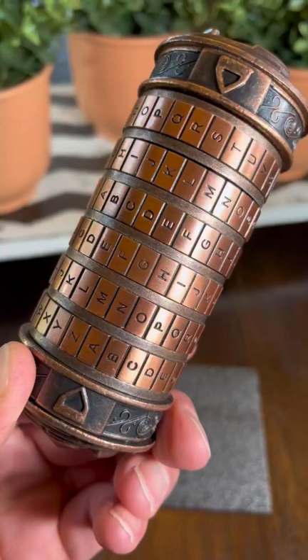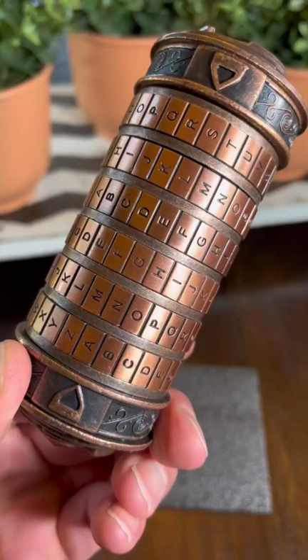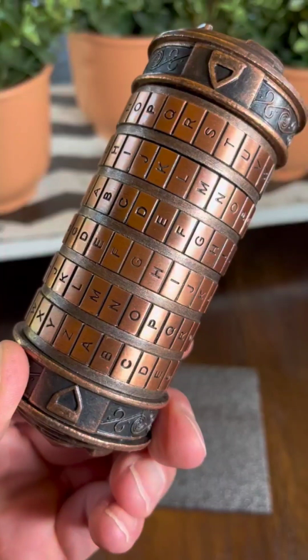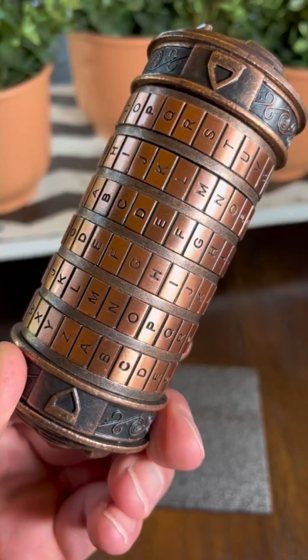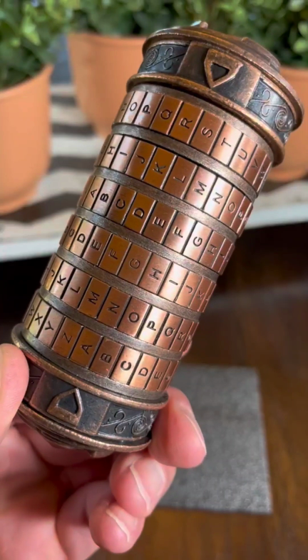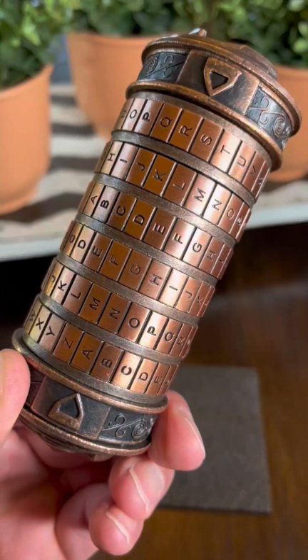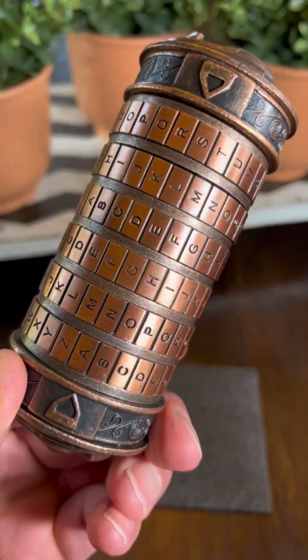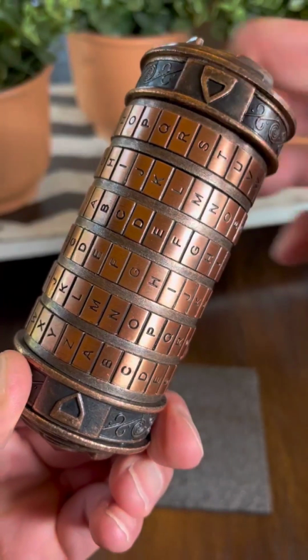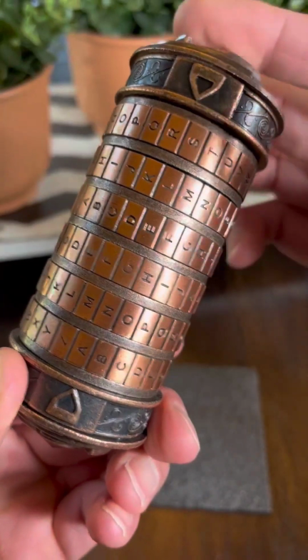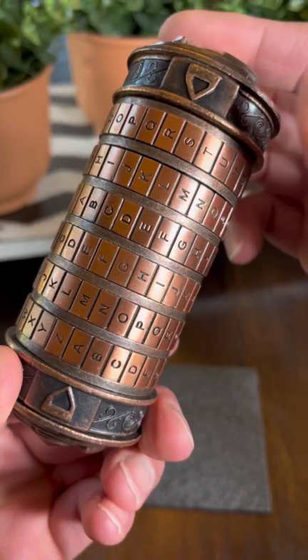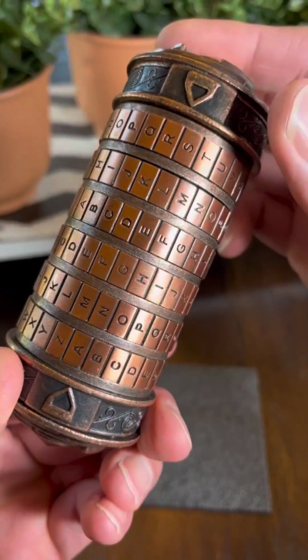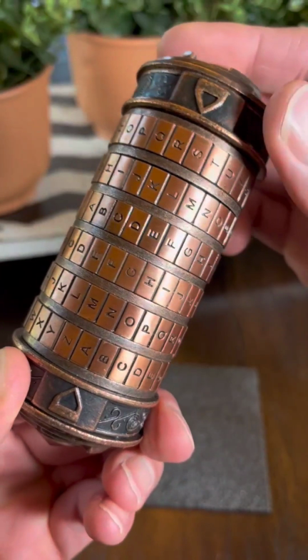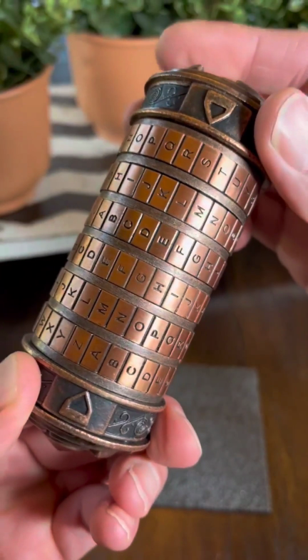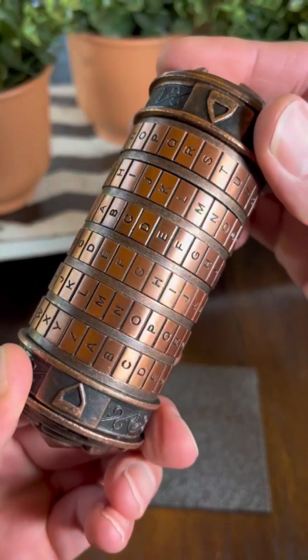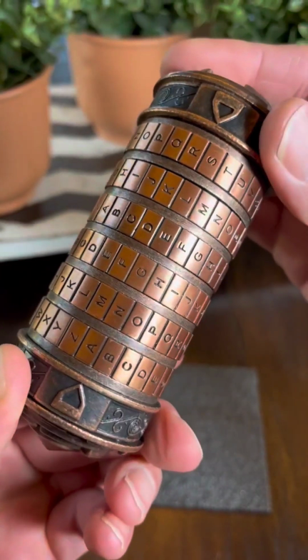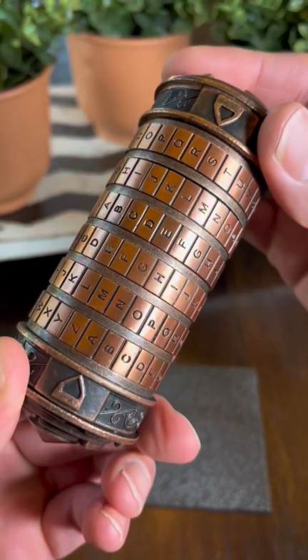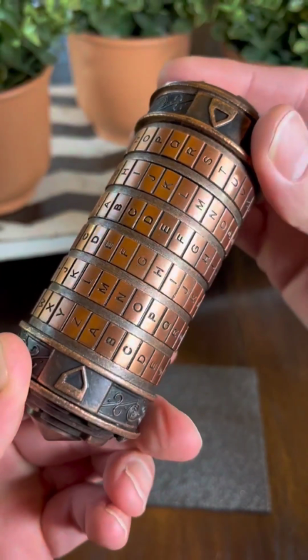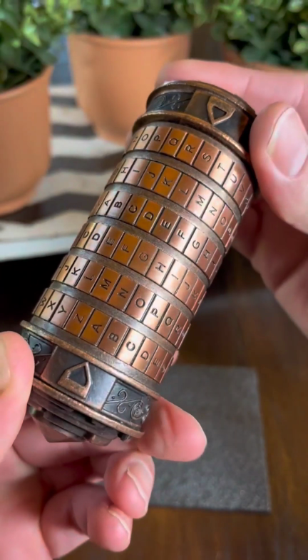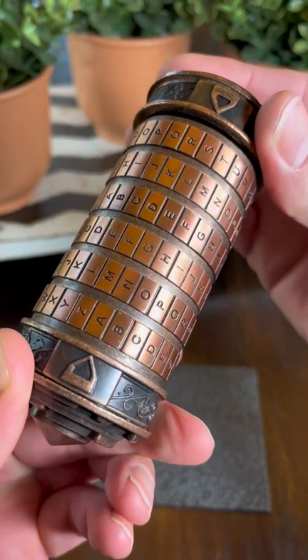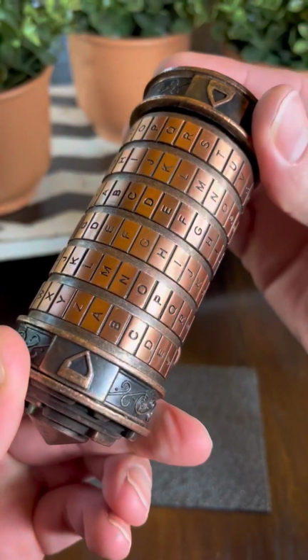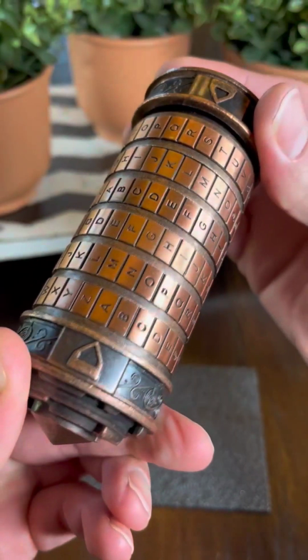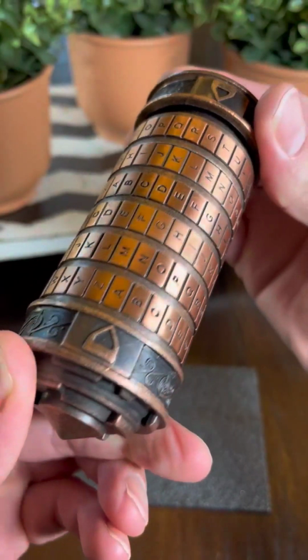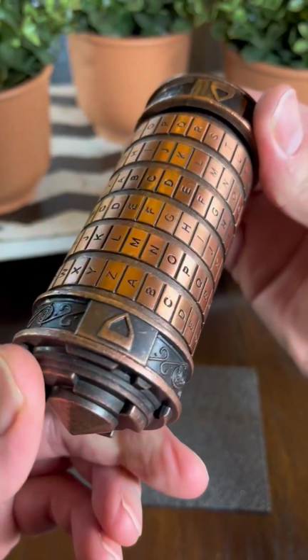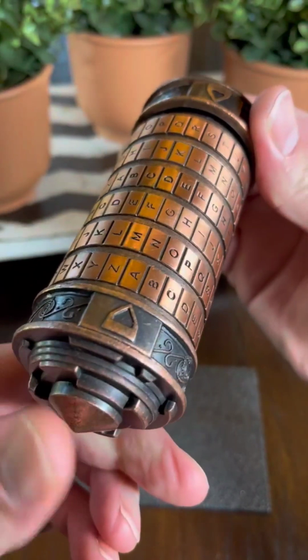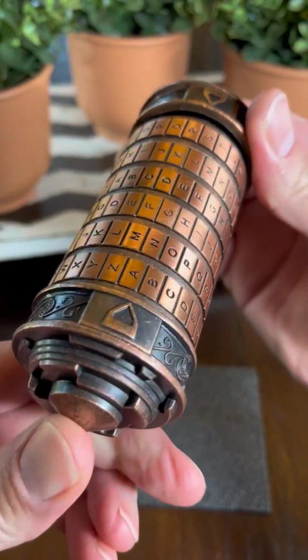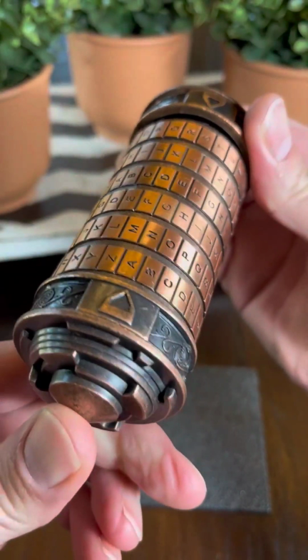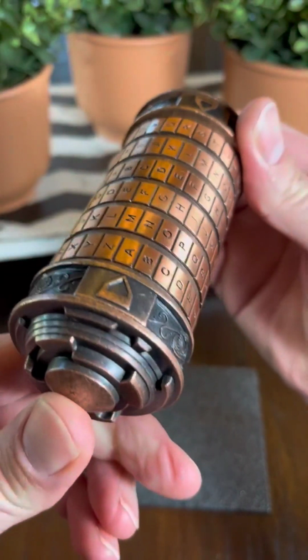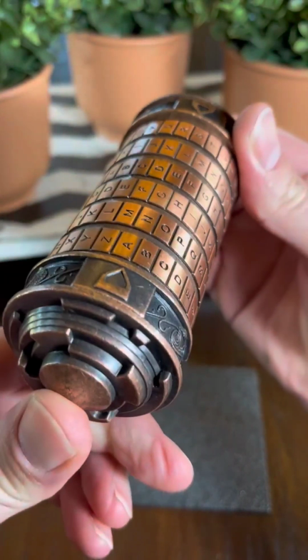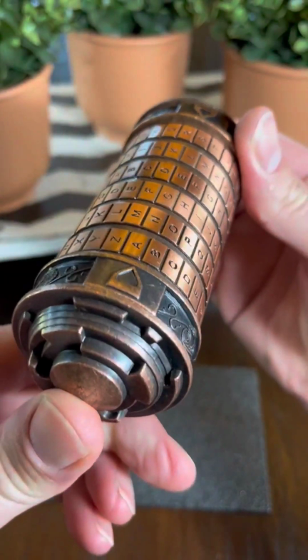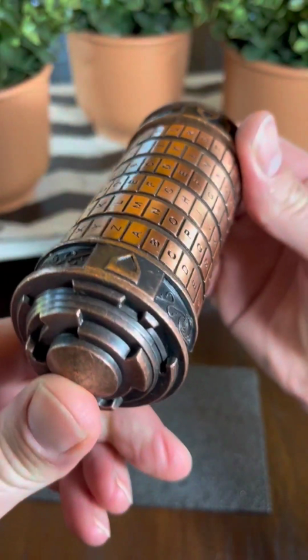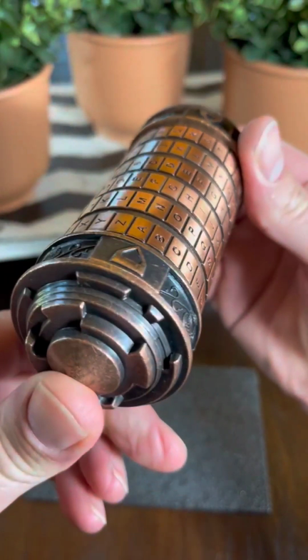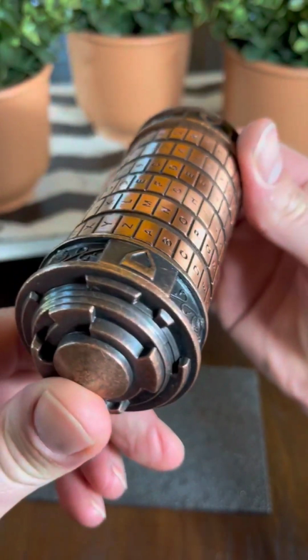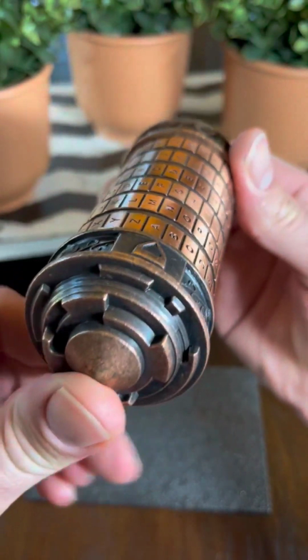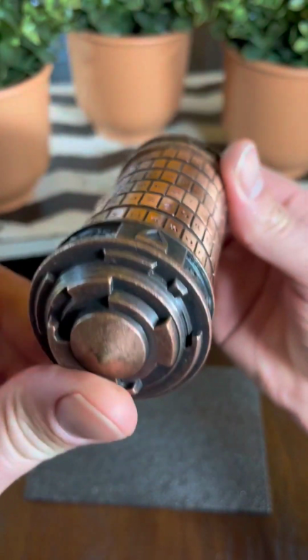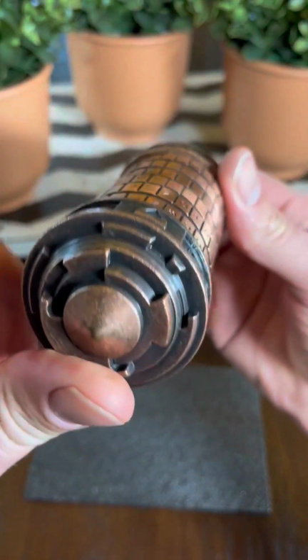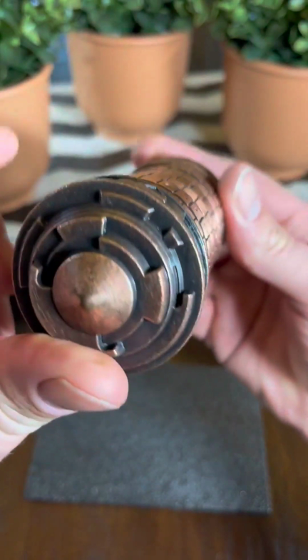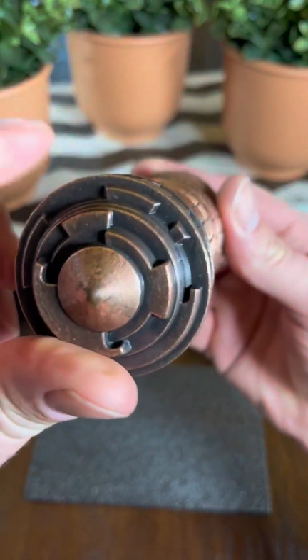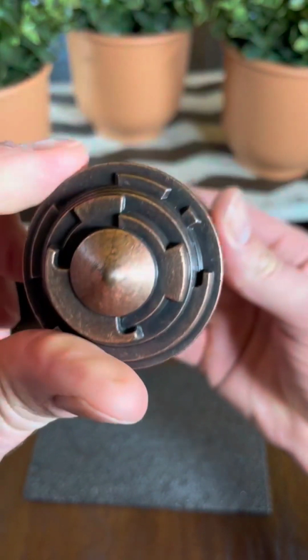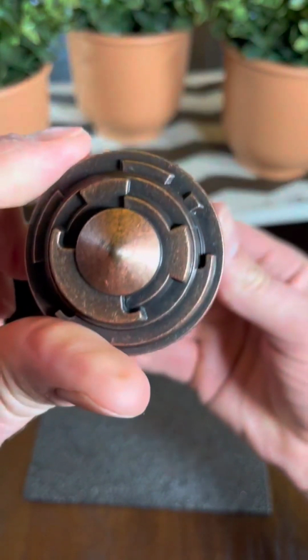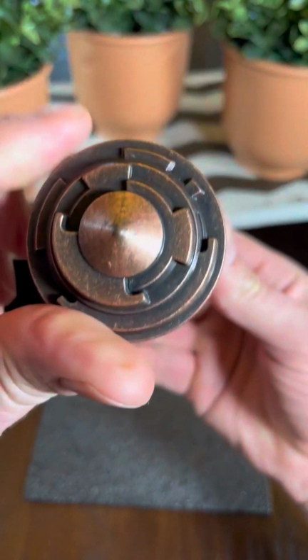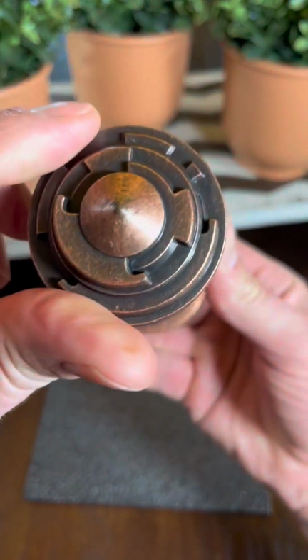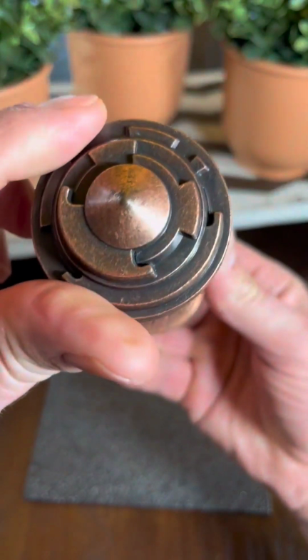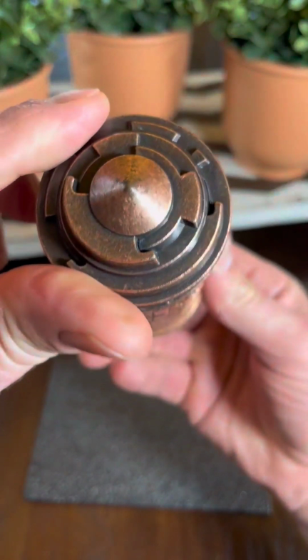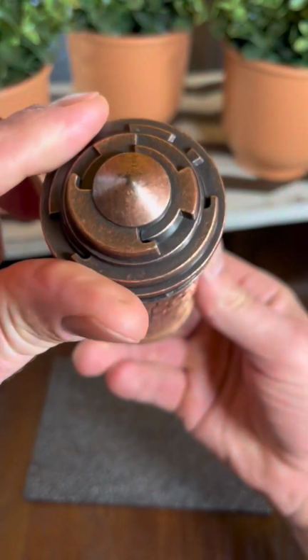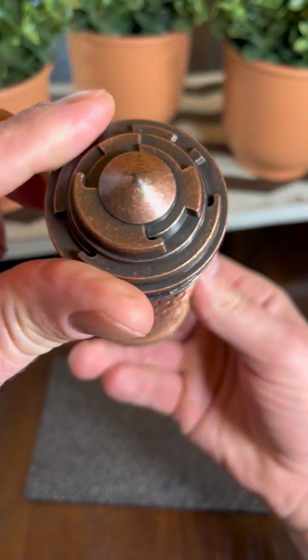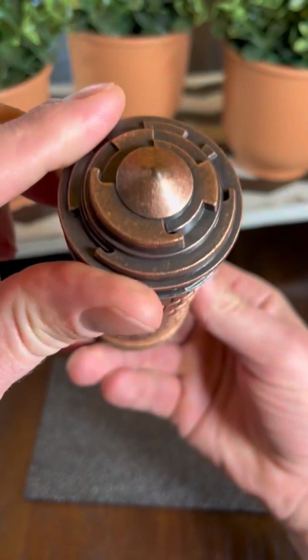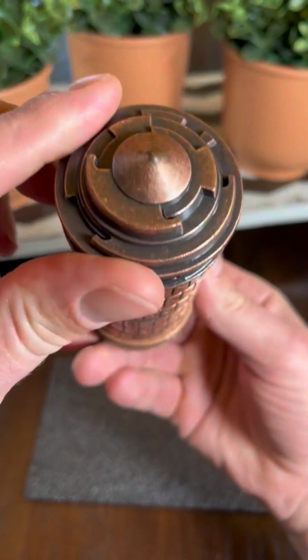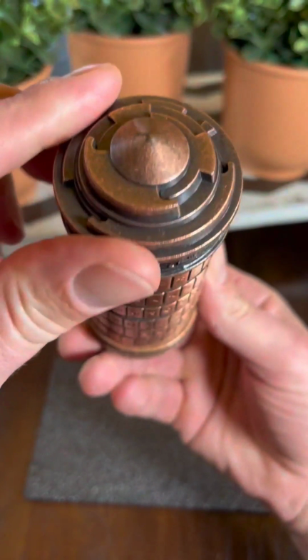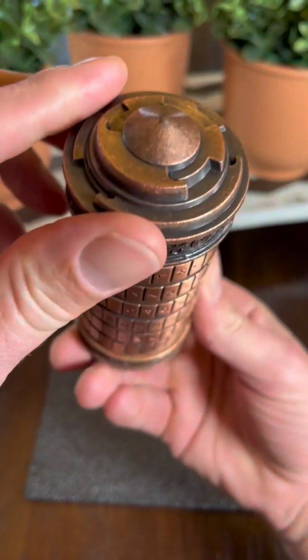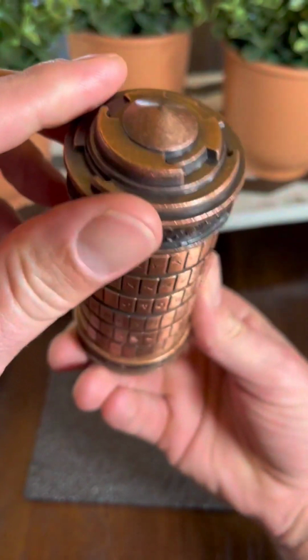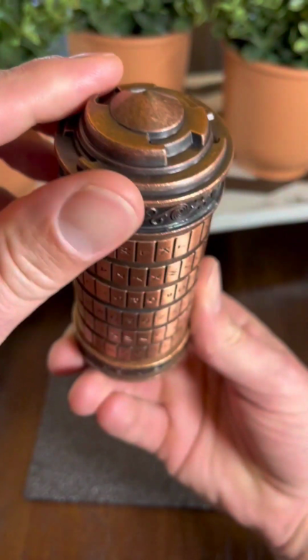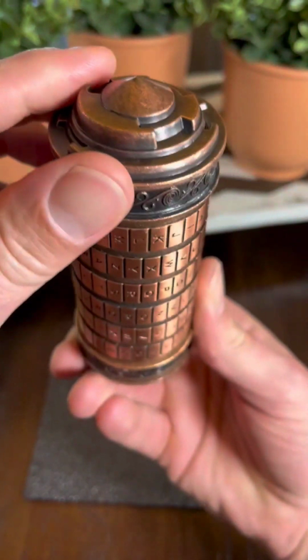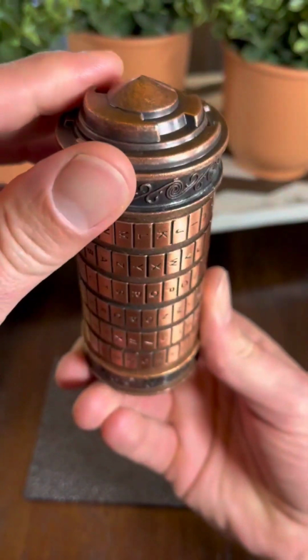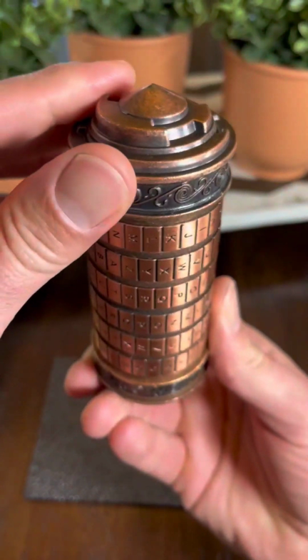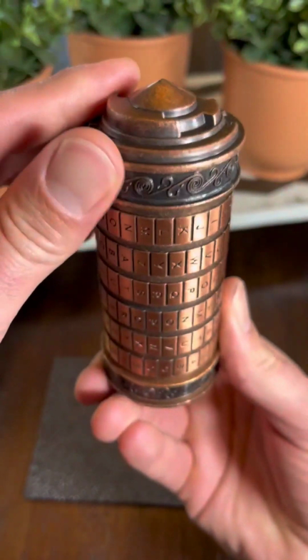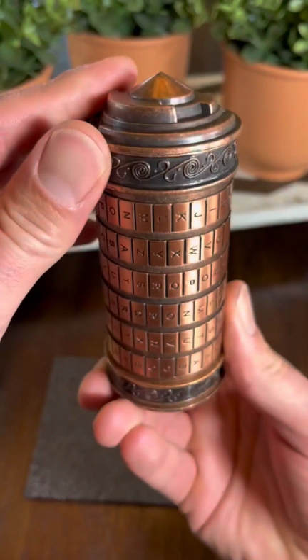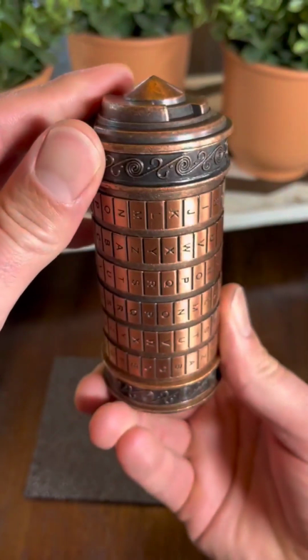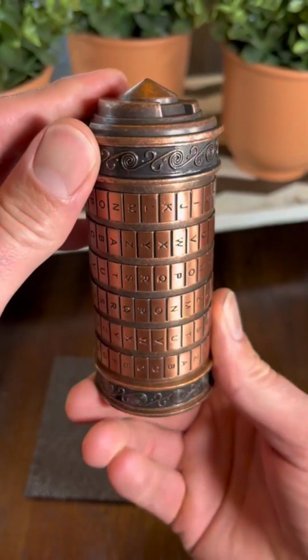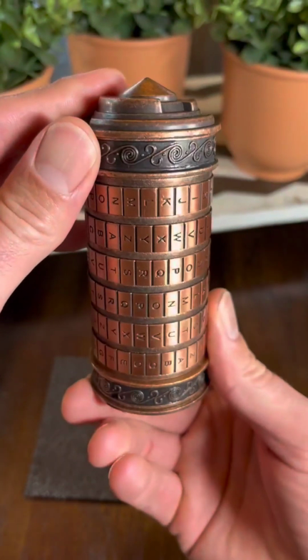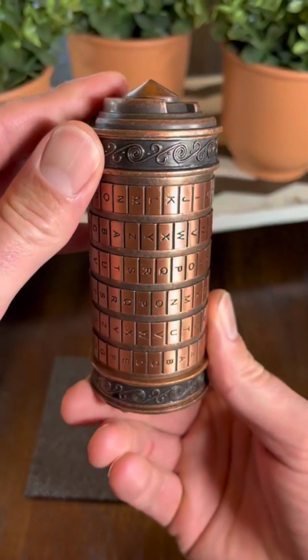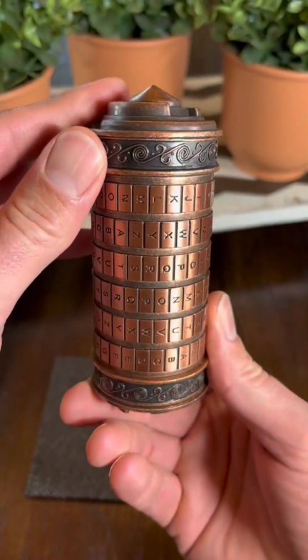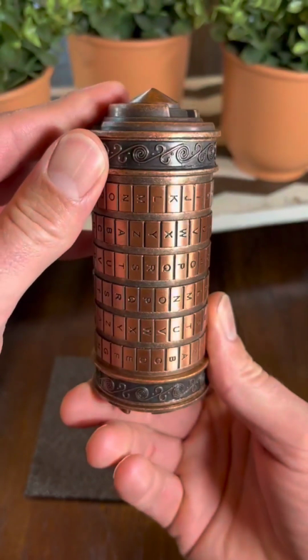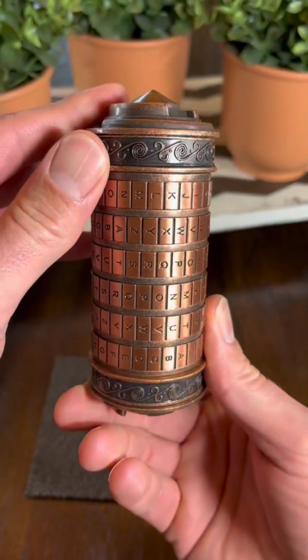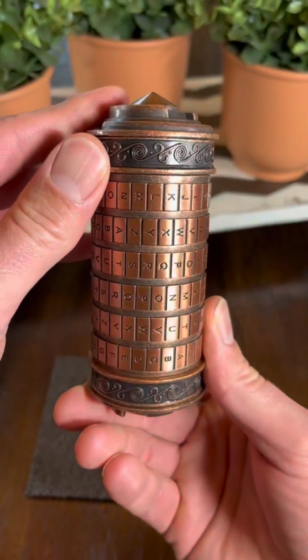This is the Cryptex in the copper color, and it is a replica of the one seen in the Da Vinci Code movies.